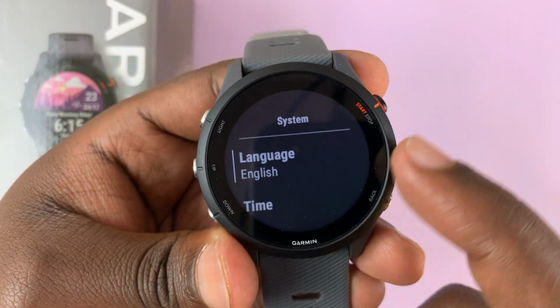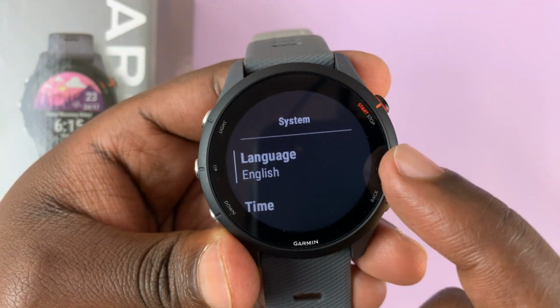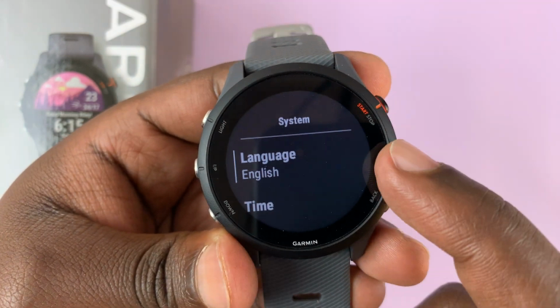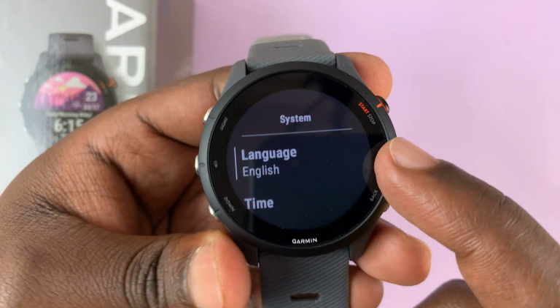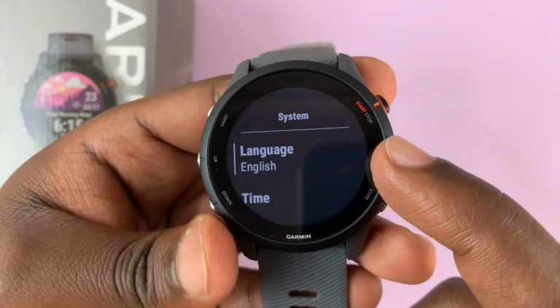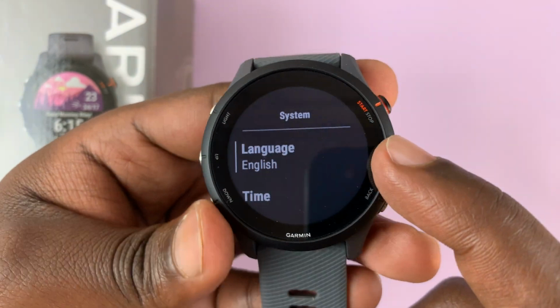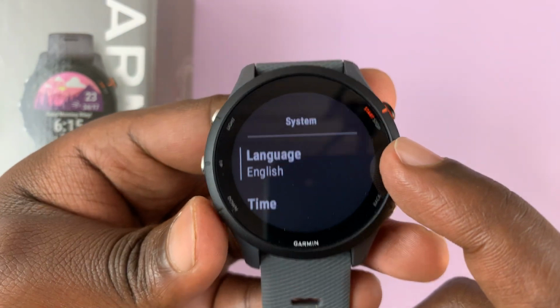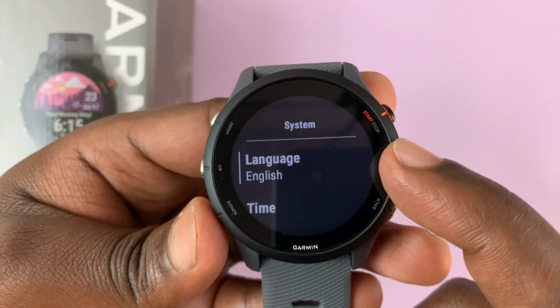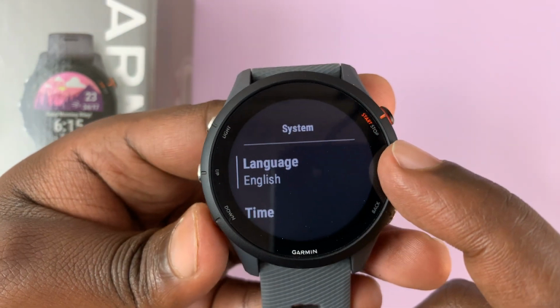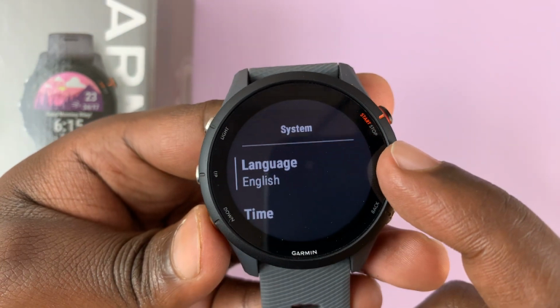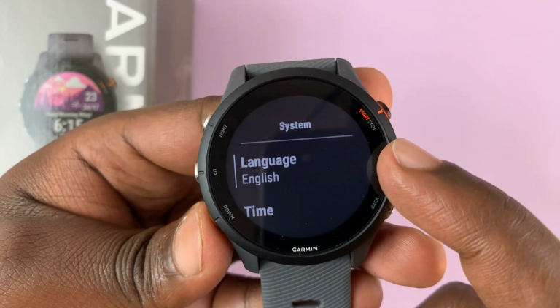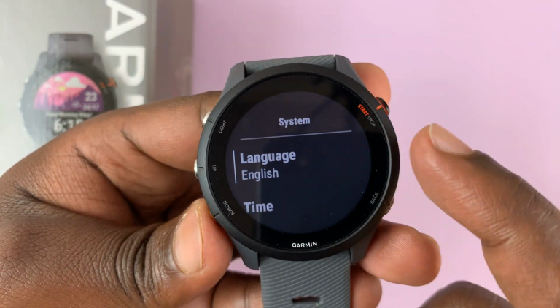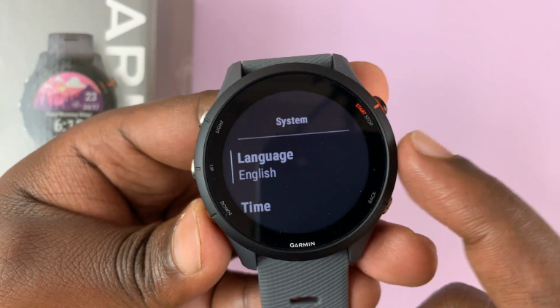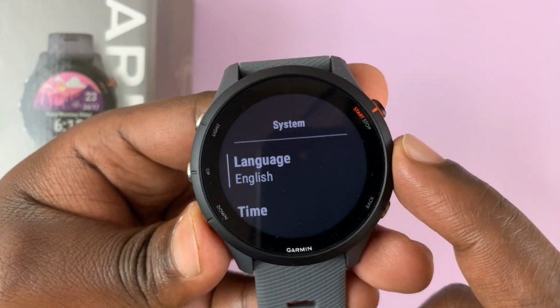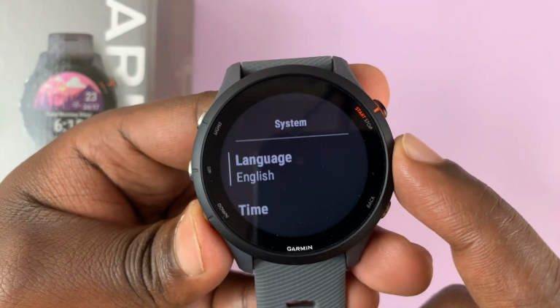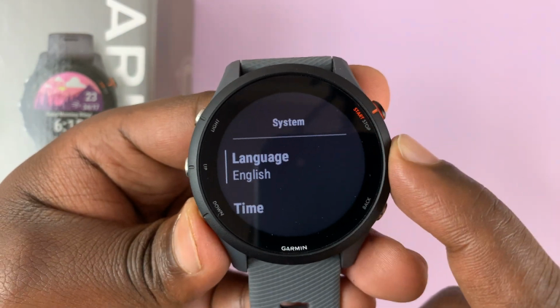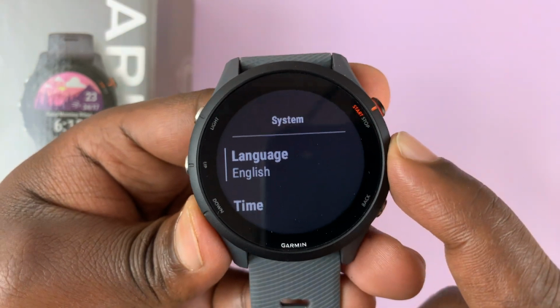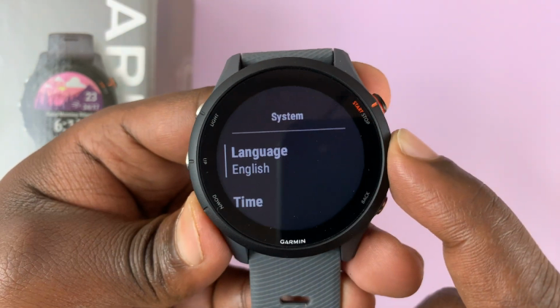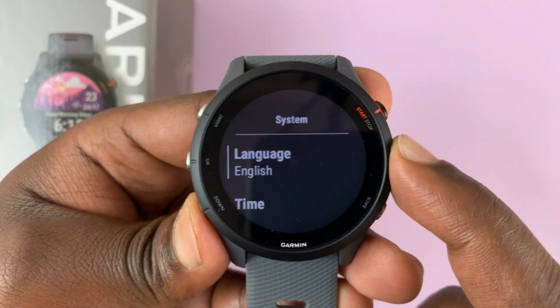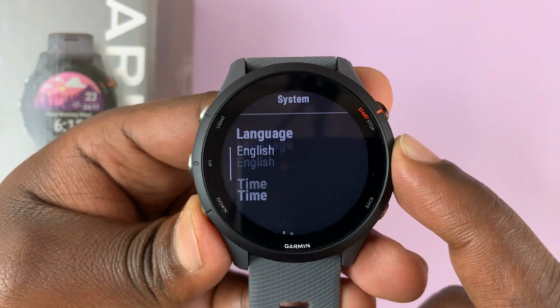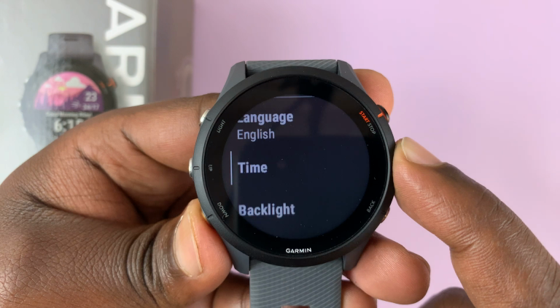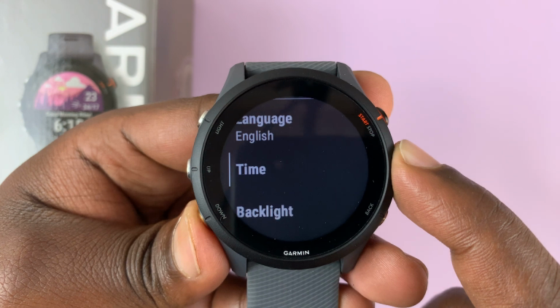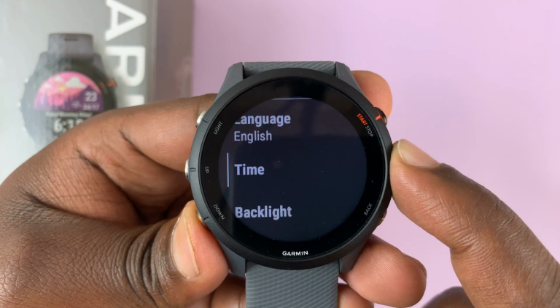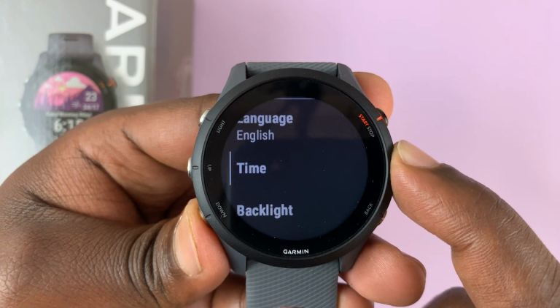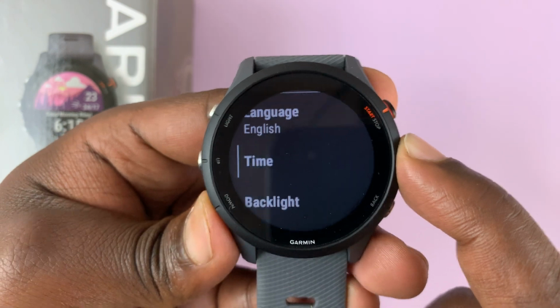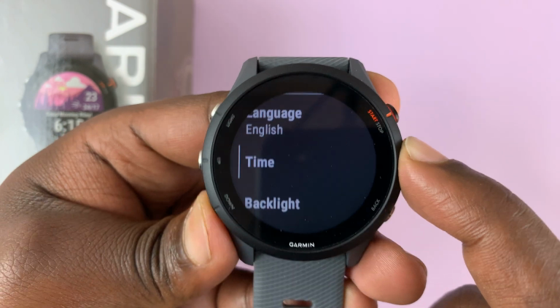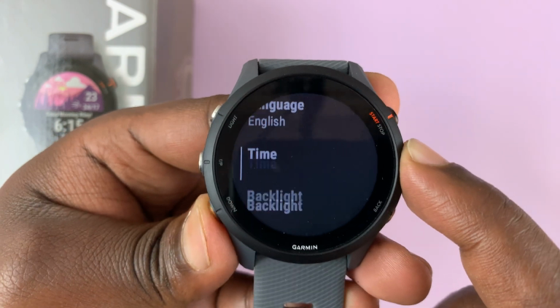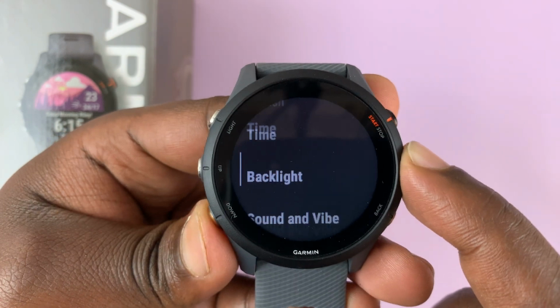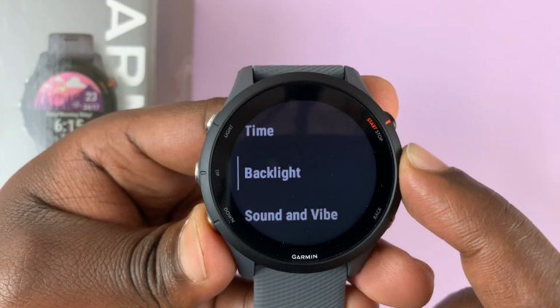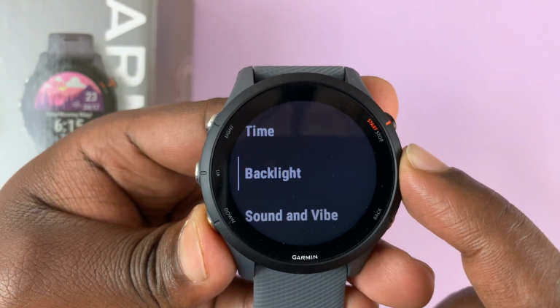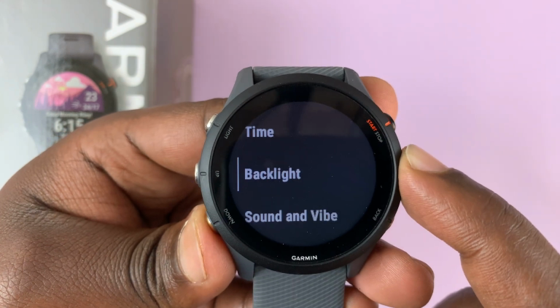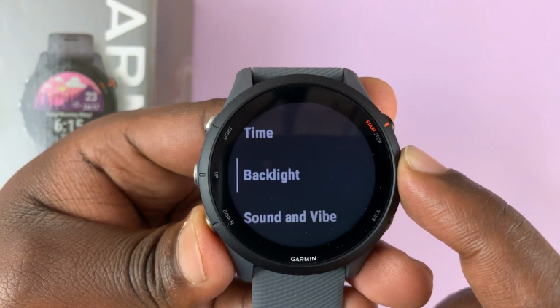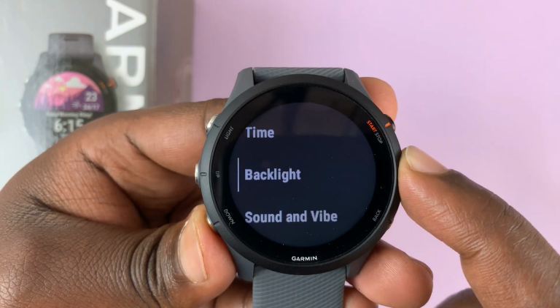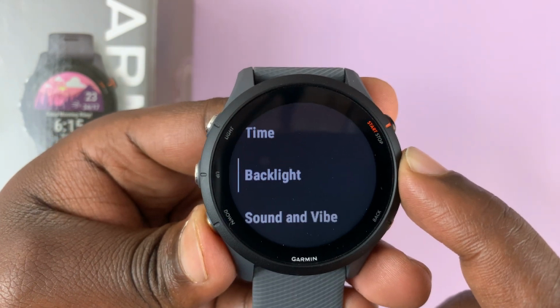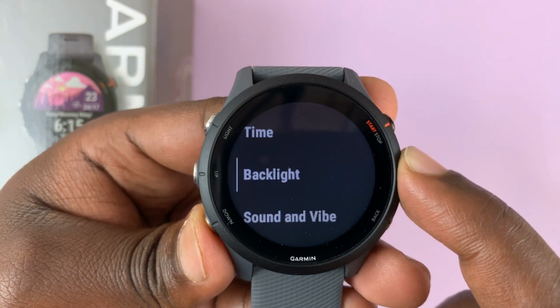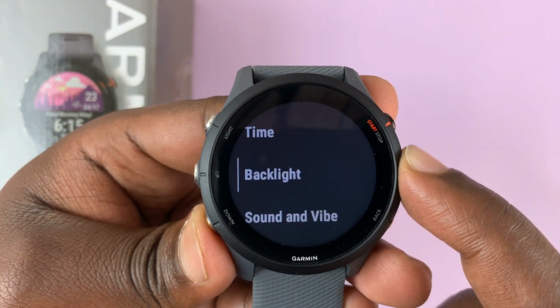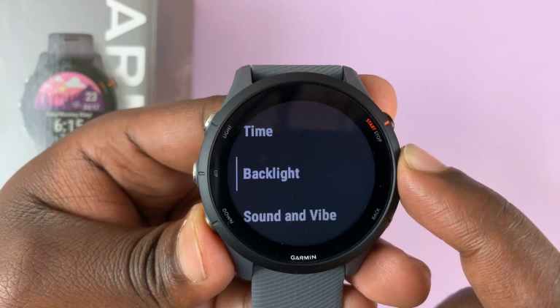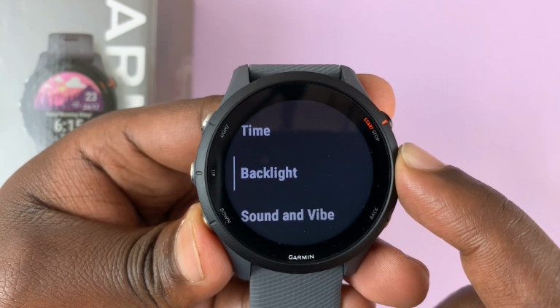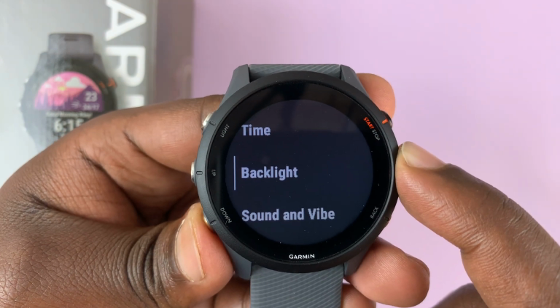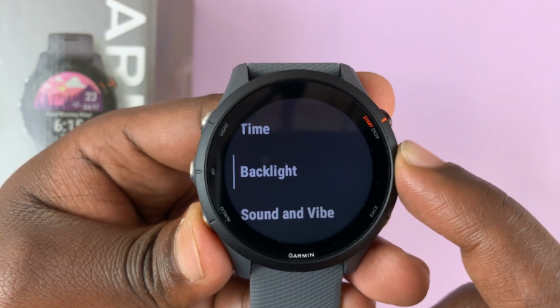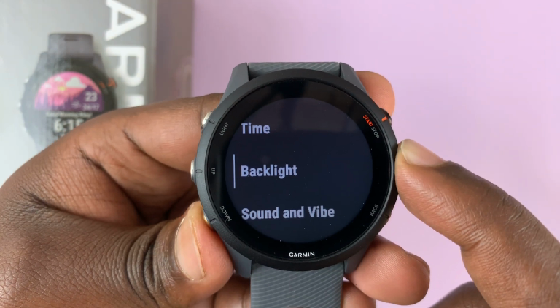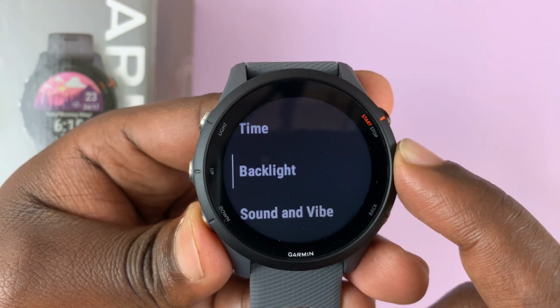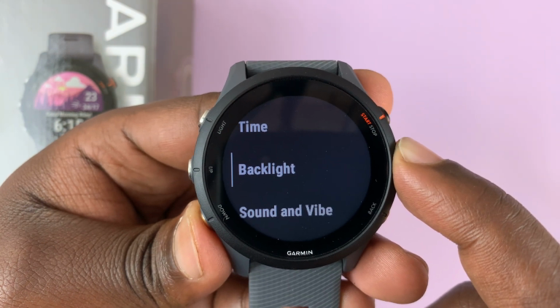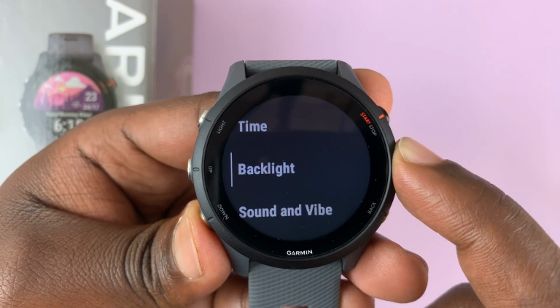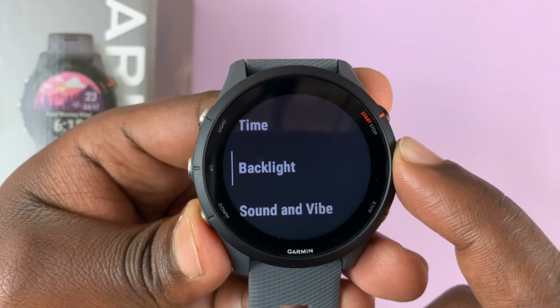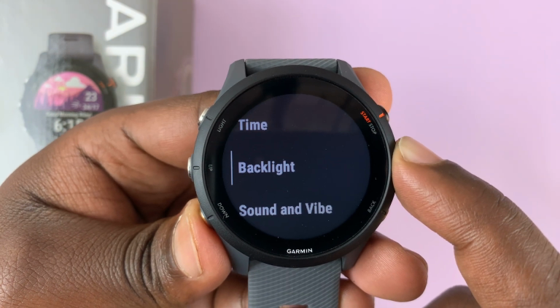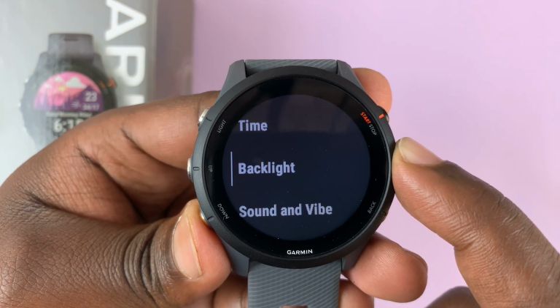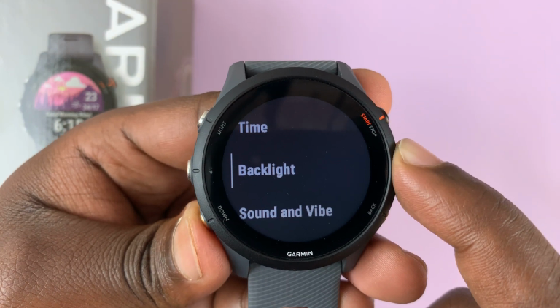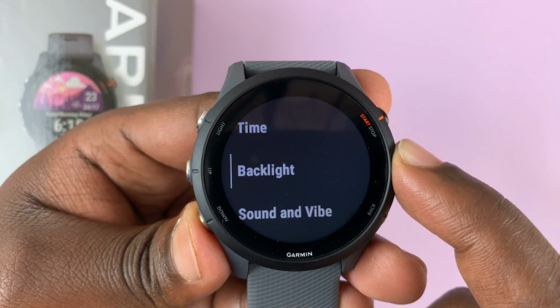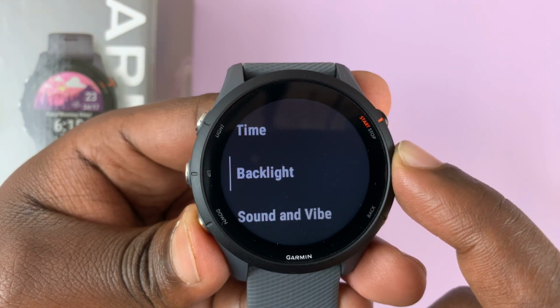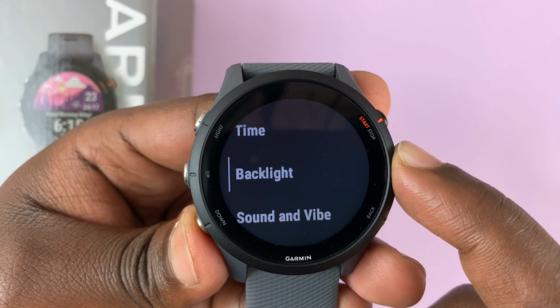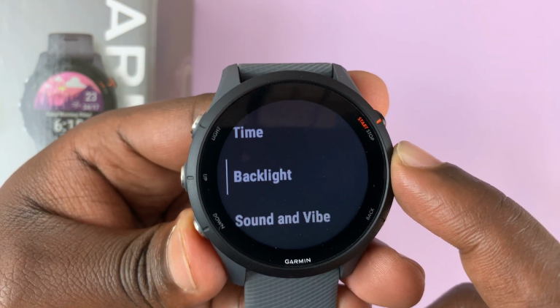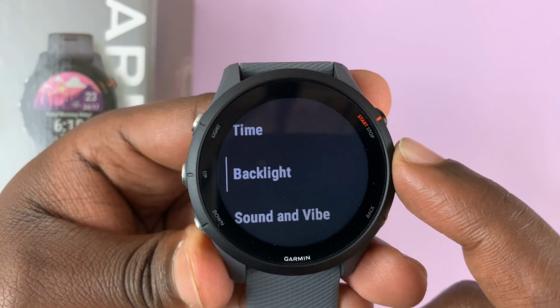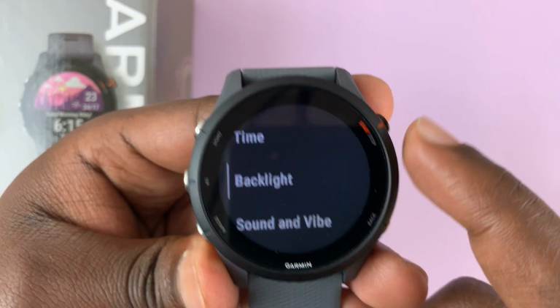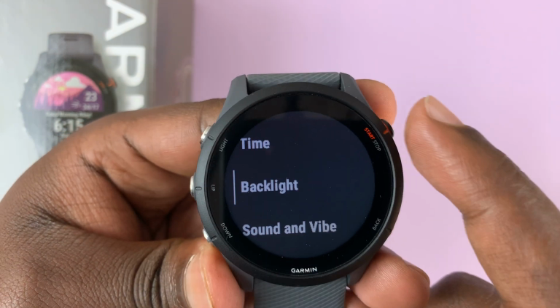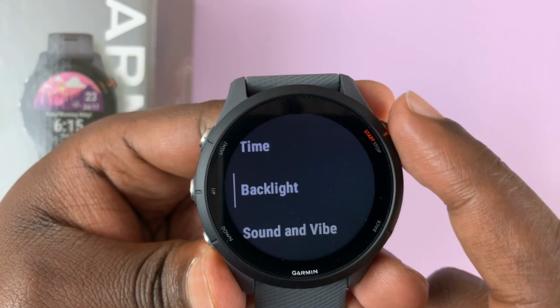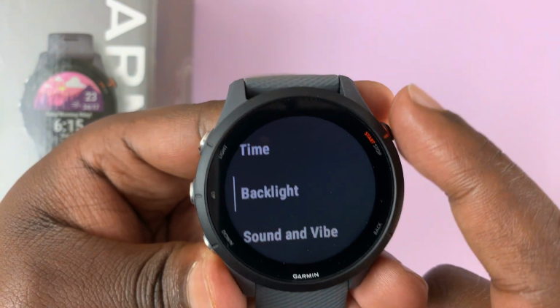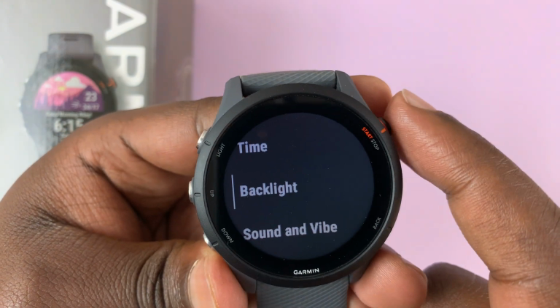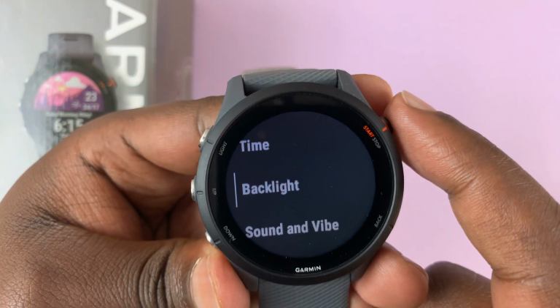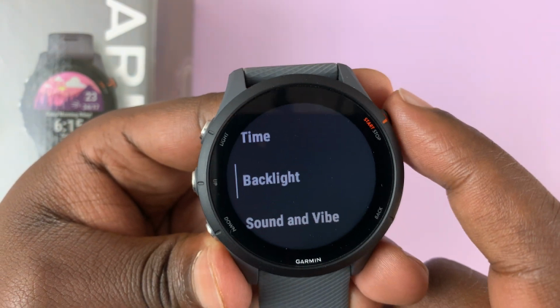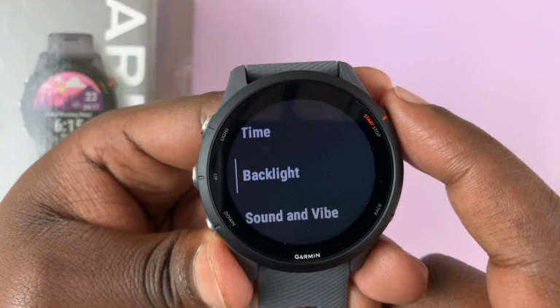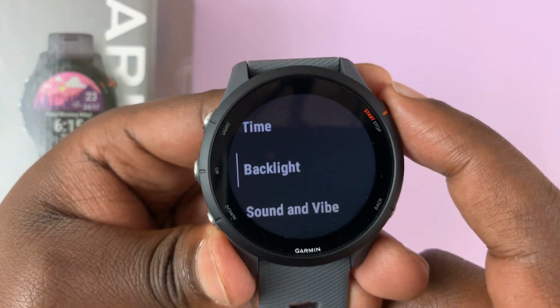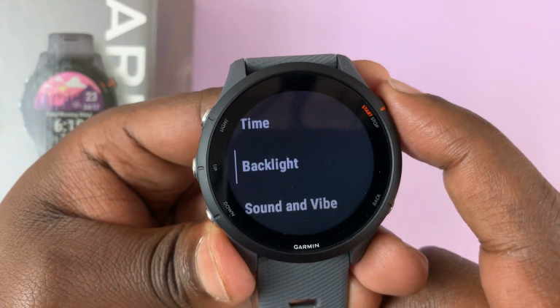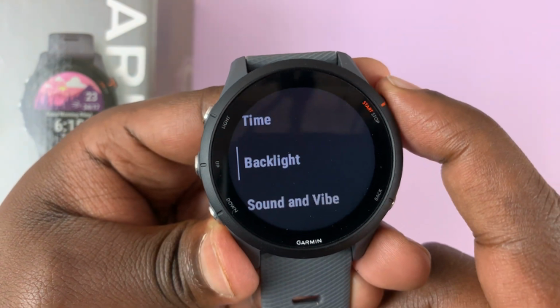Once you do that, you can scroll again down until you get to Backlight. Select that.